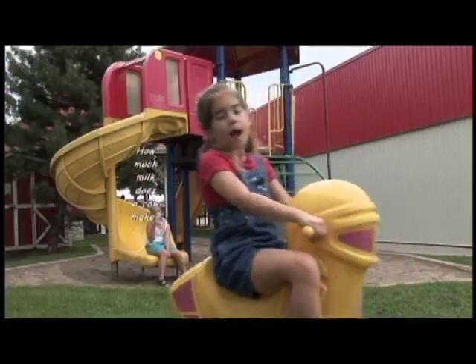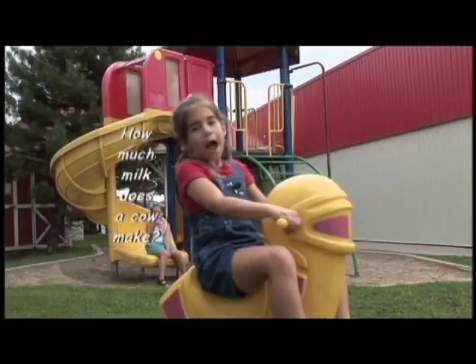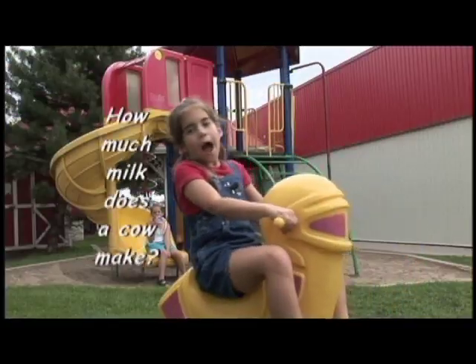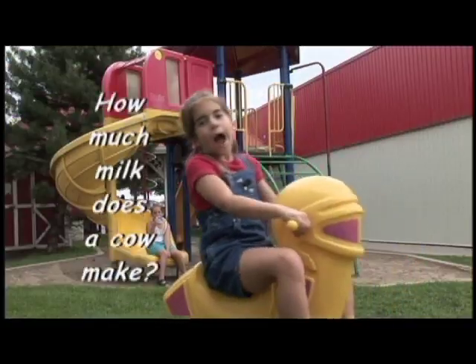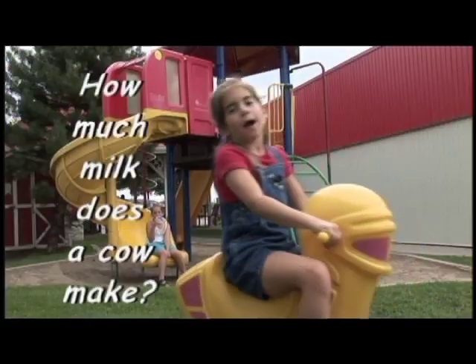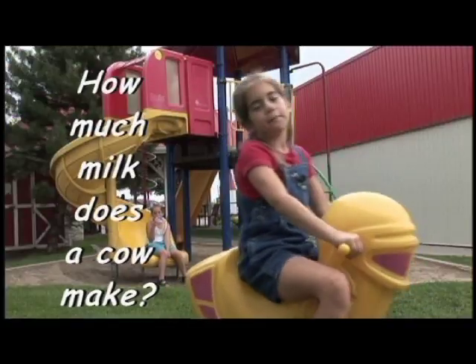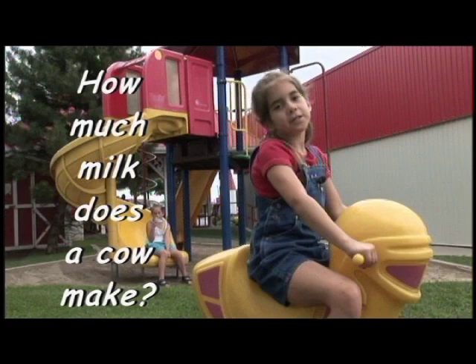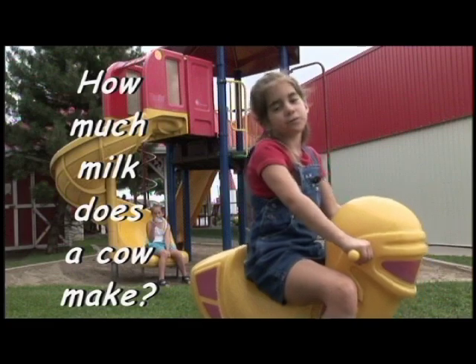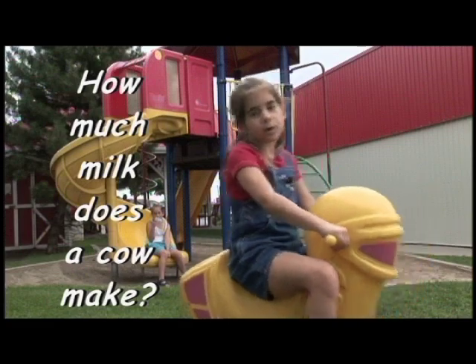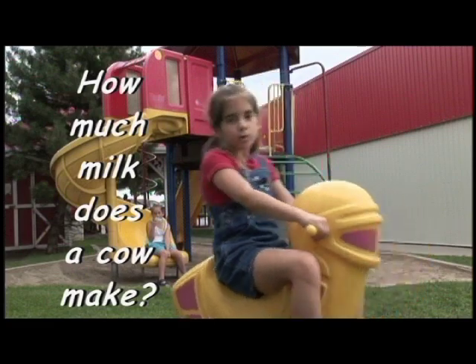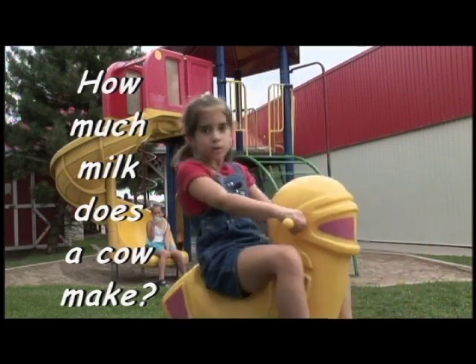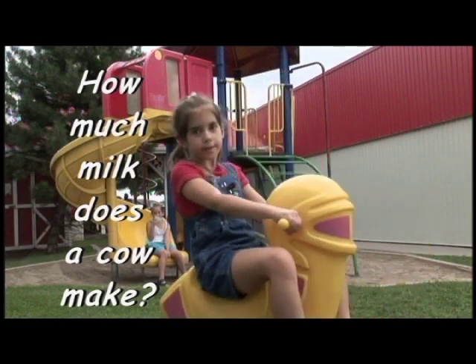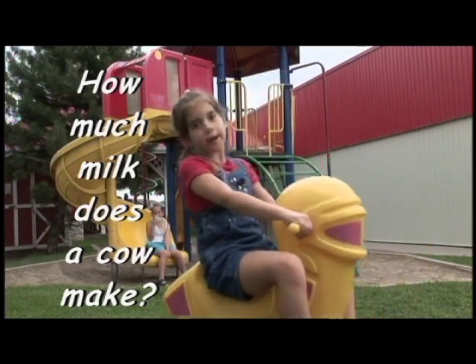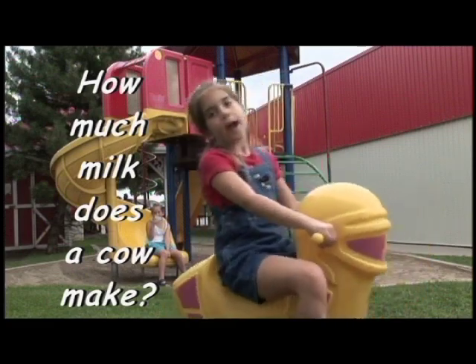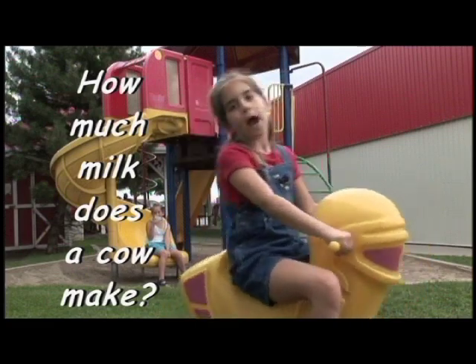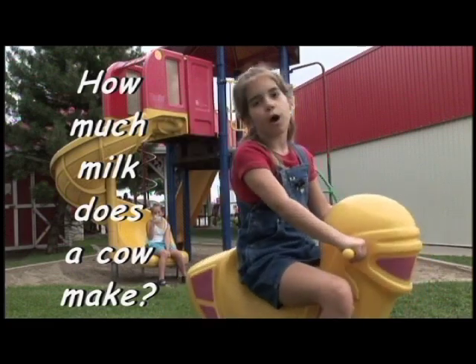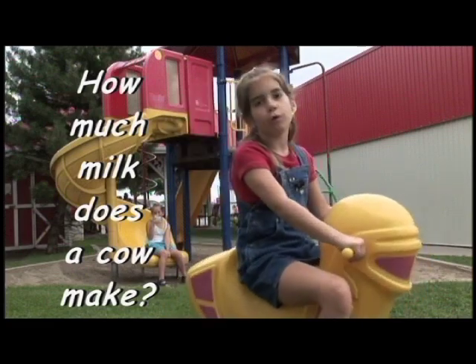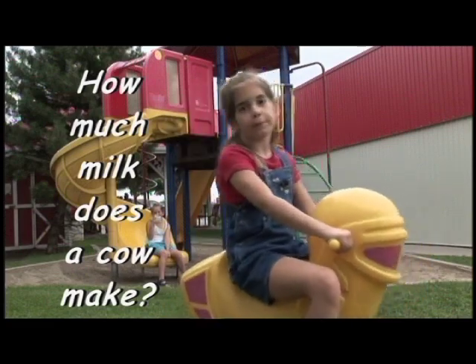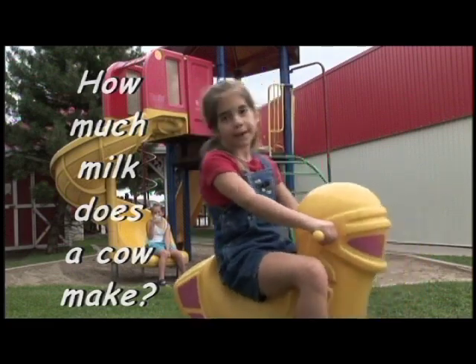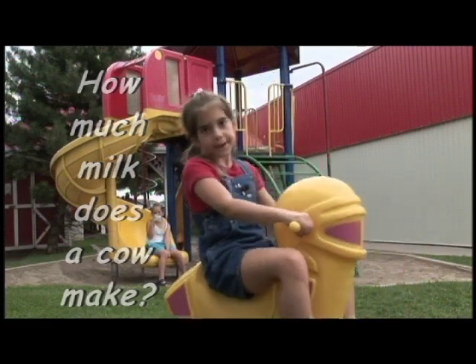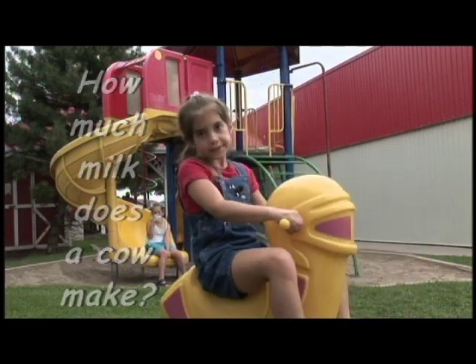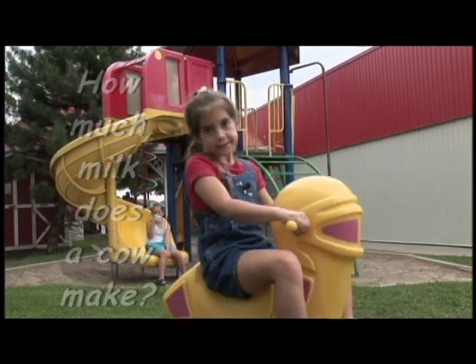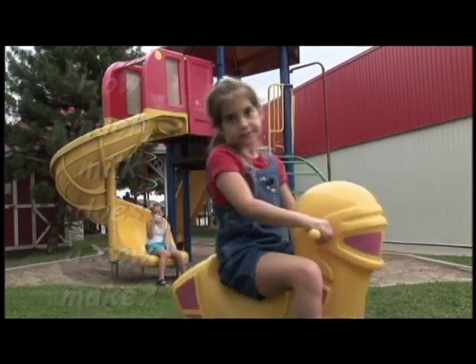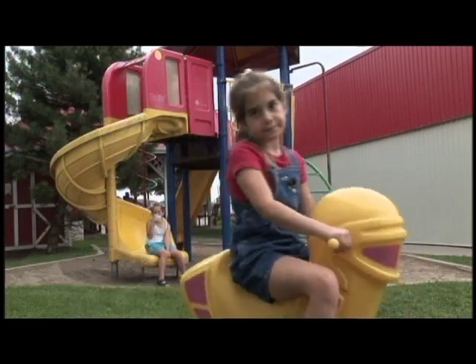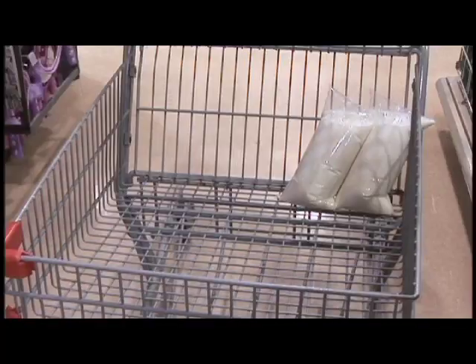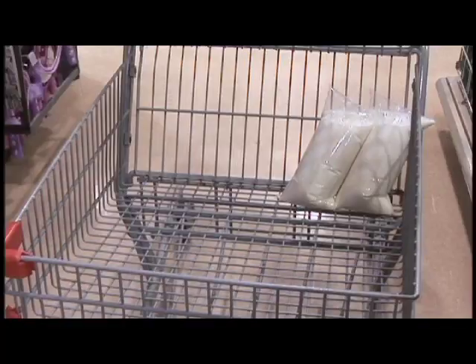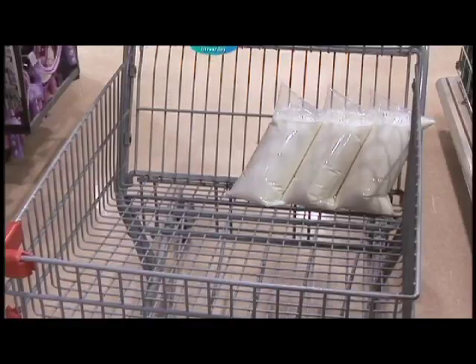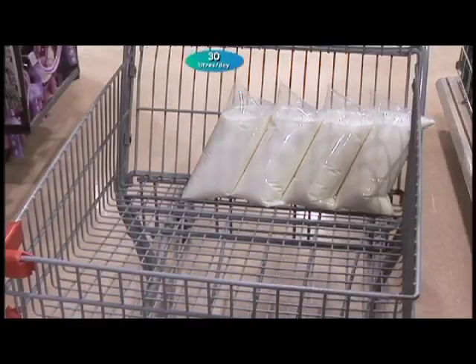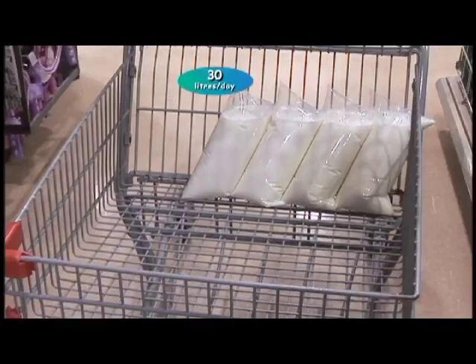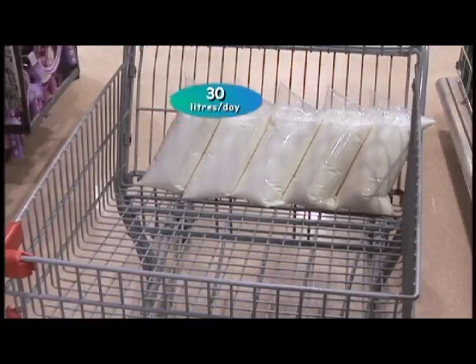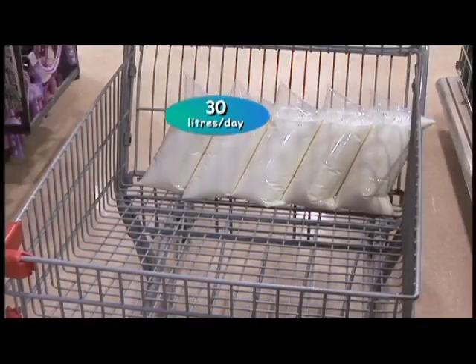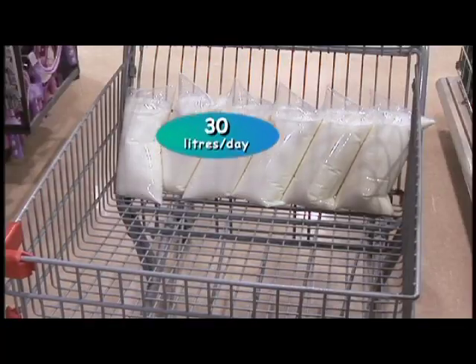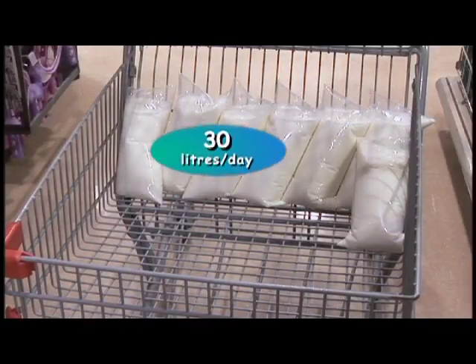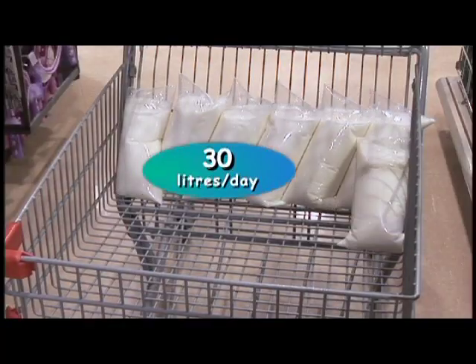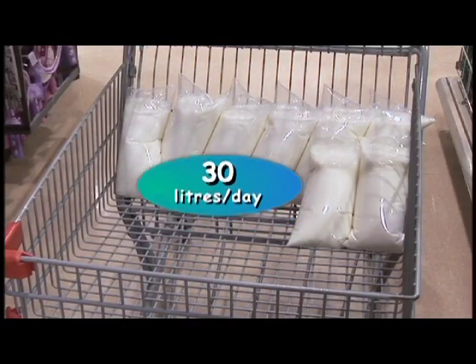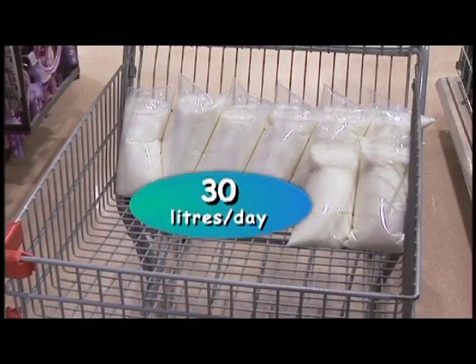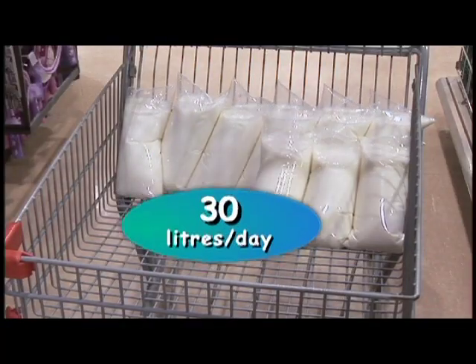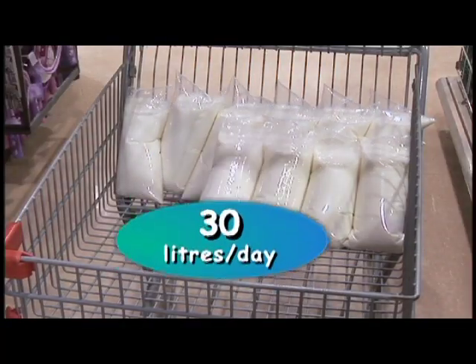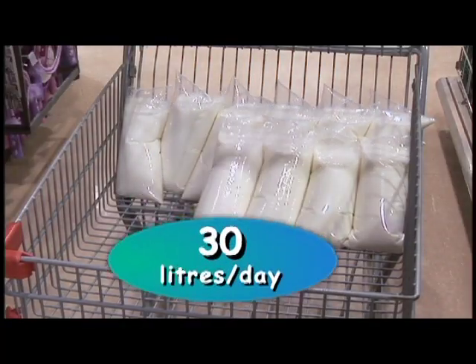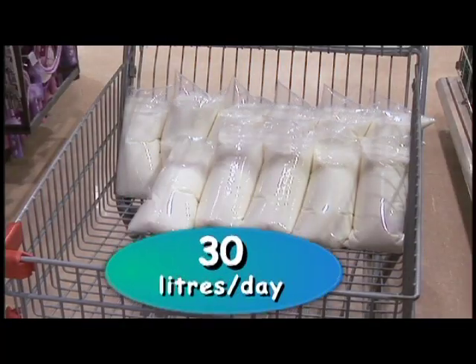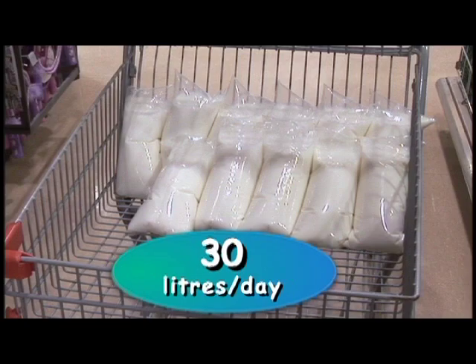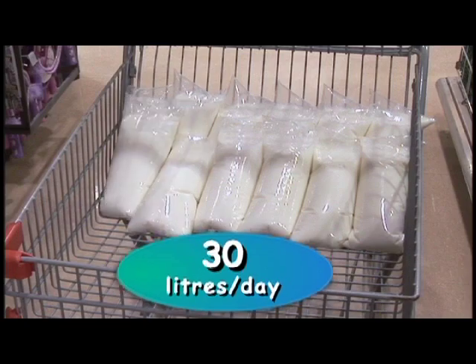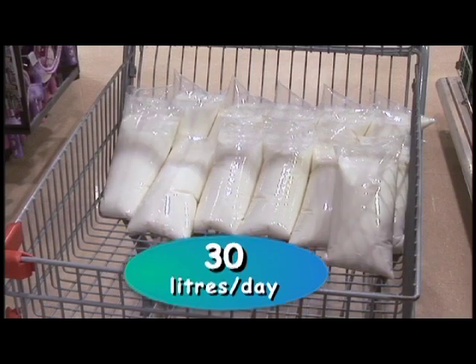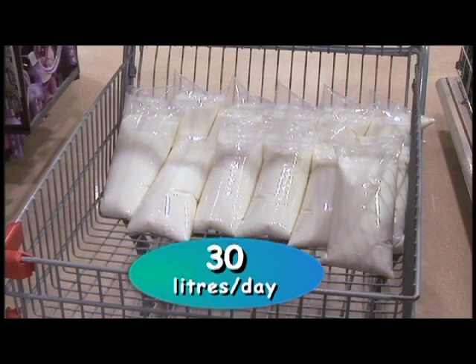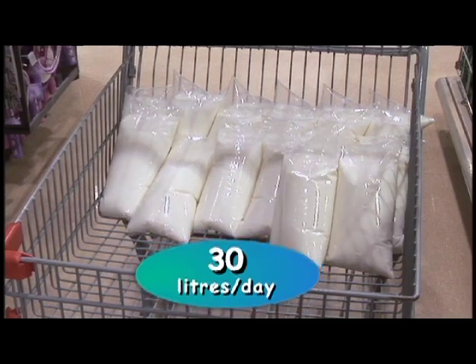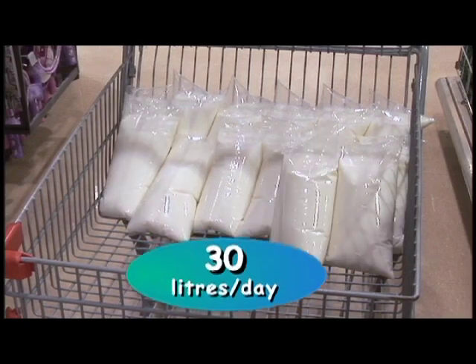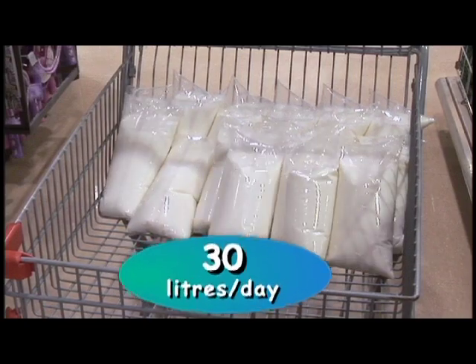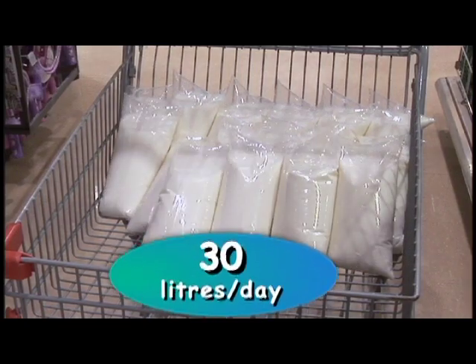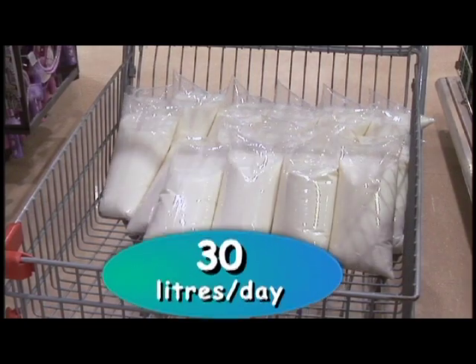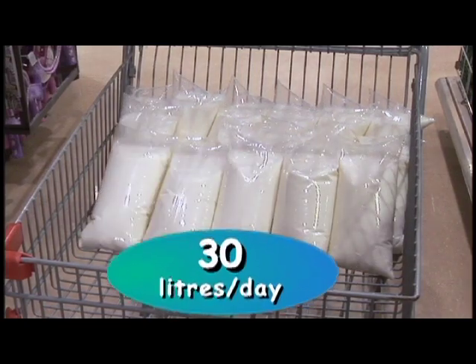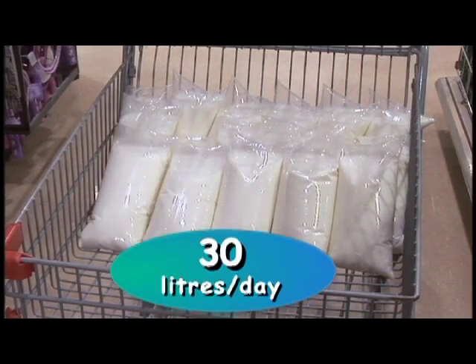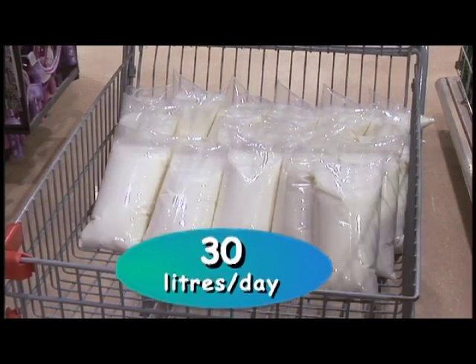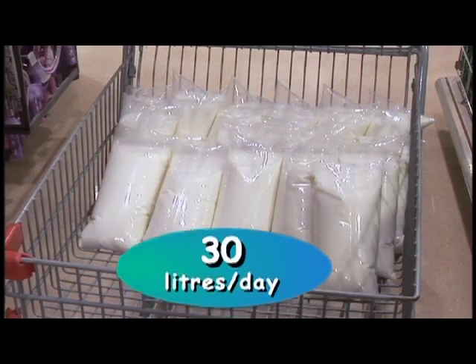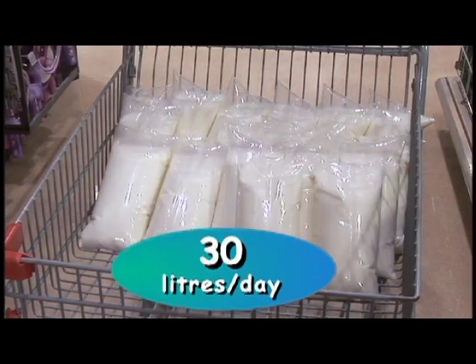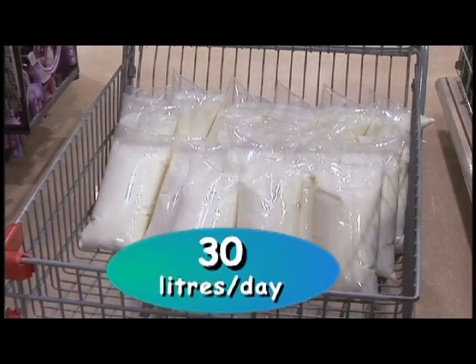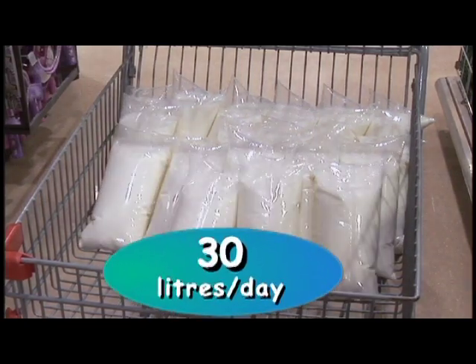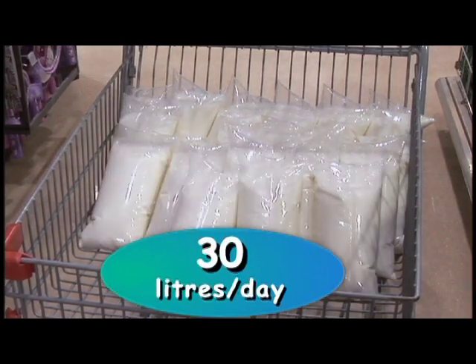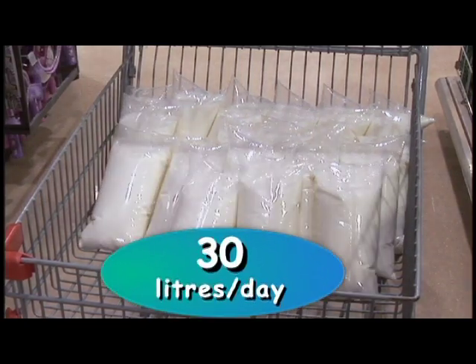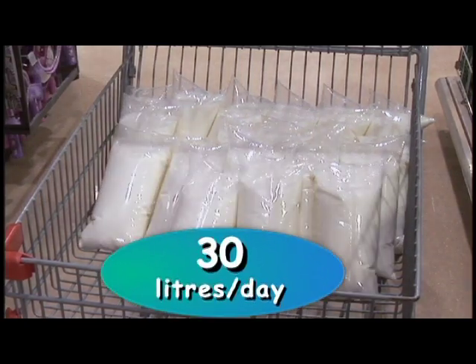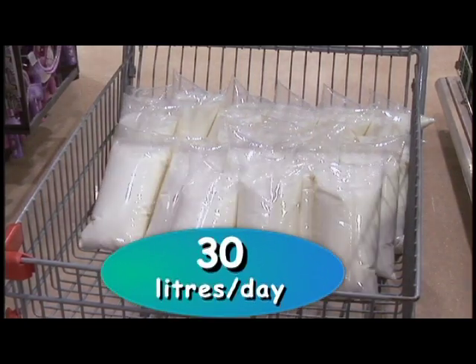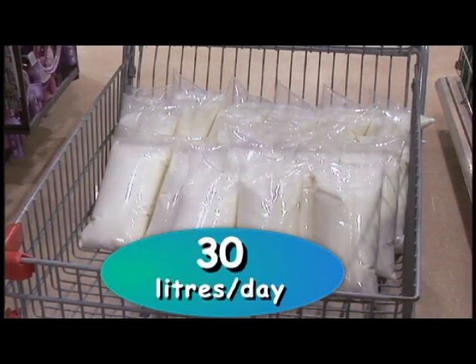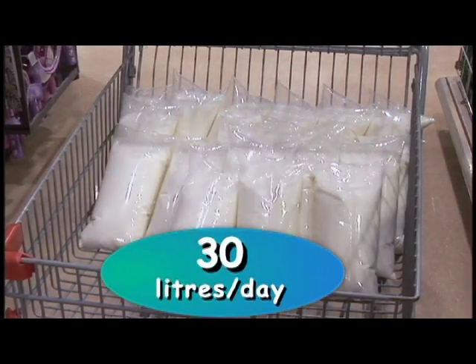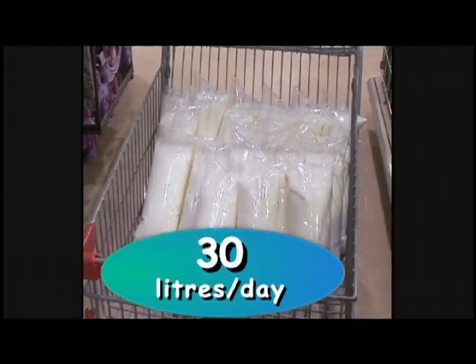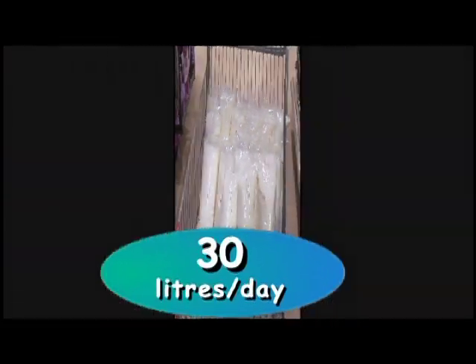How much milk does a cow make? An average cow will produce about 30 liters of milk every day.